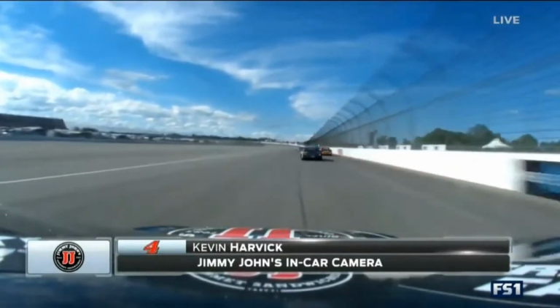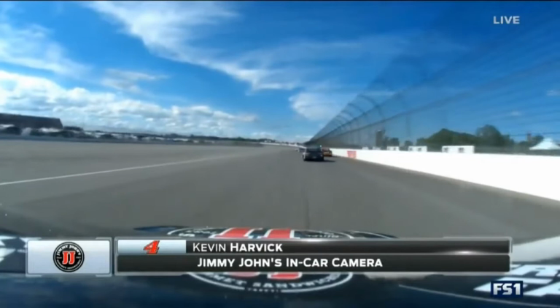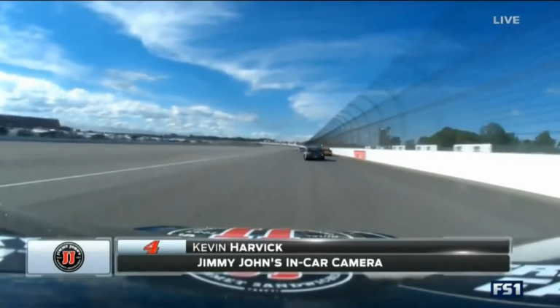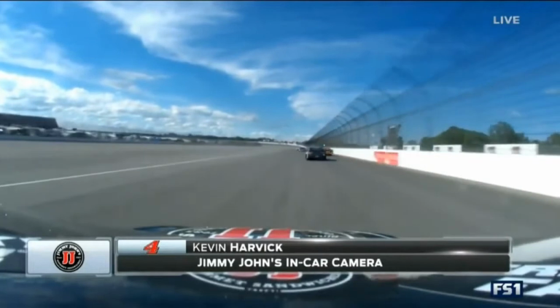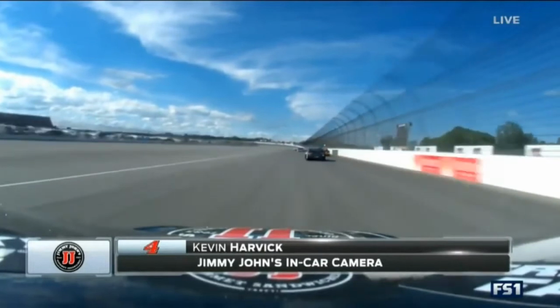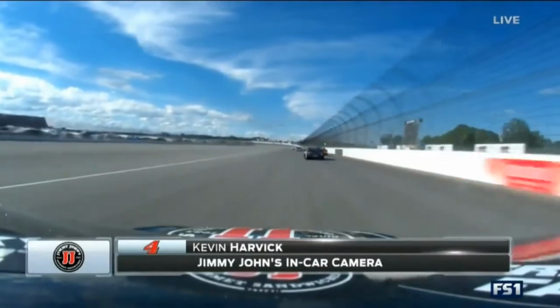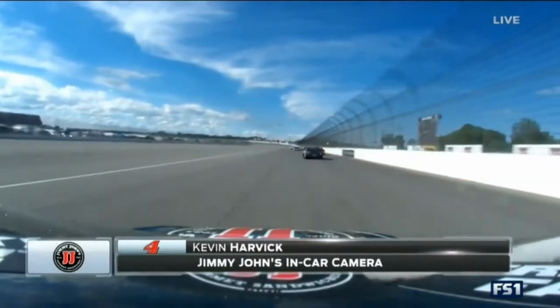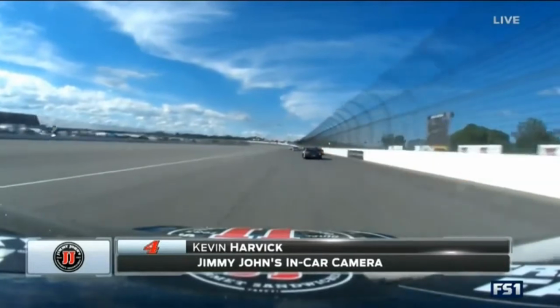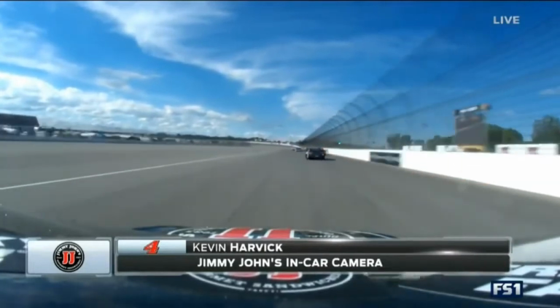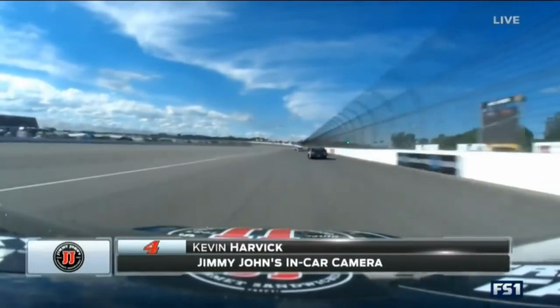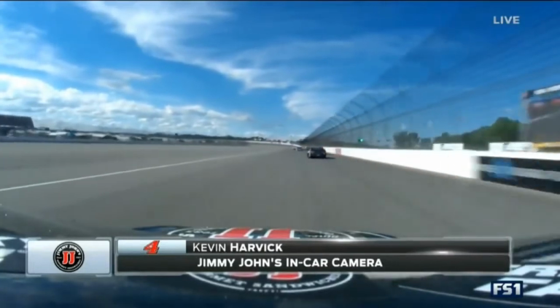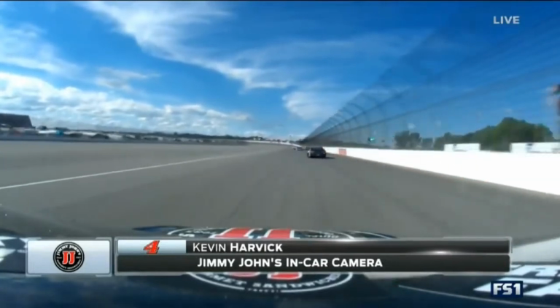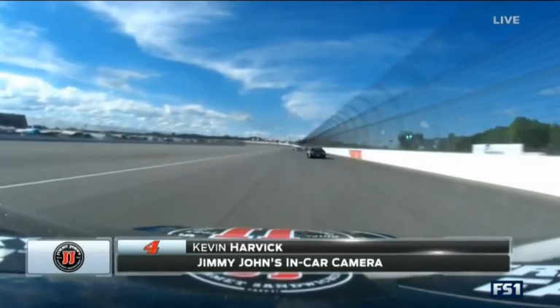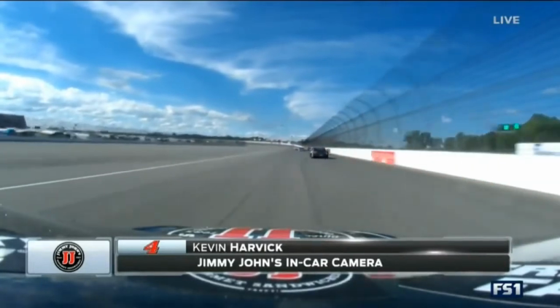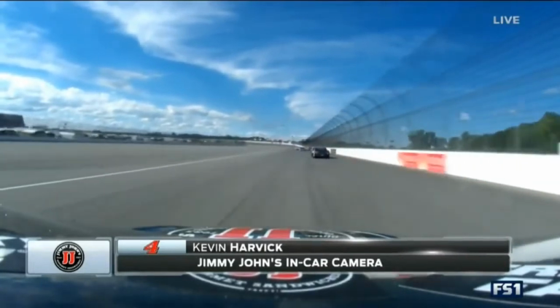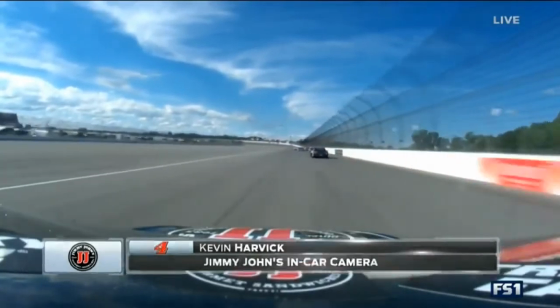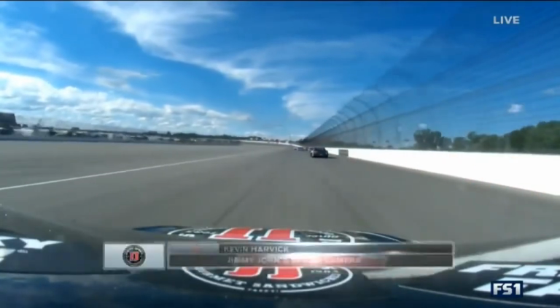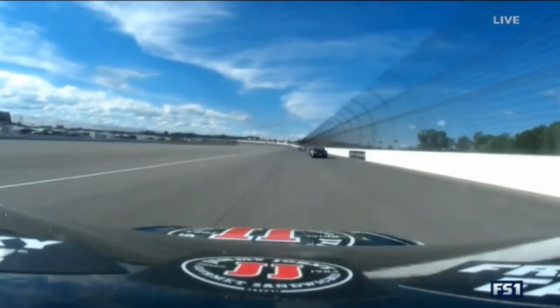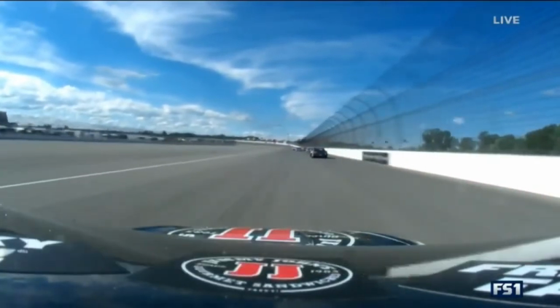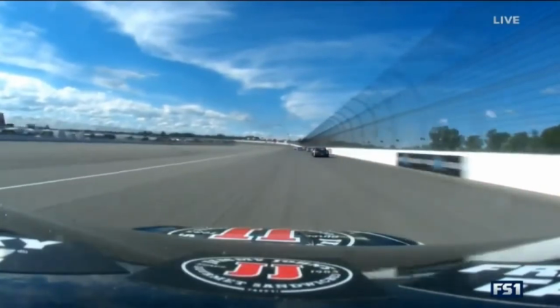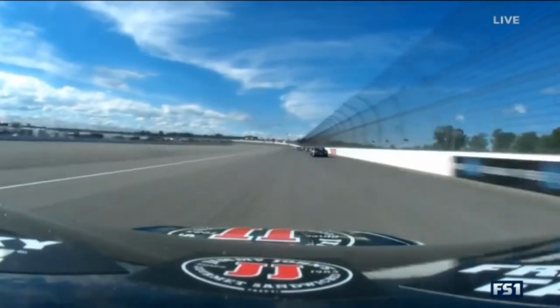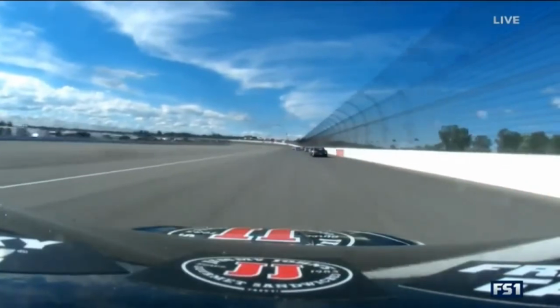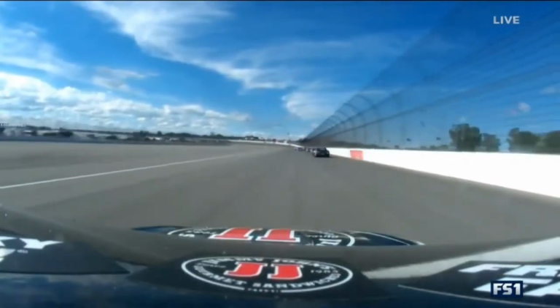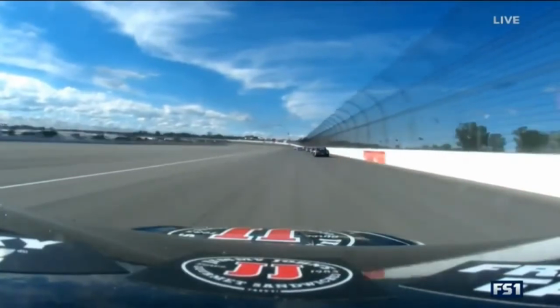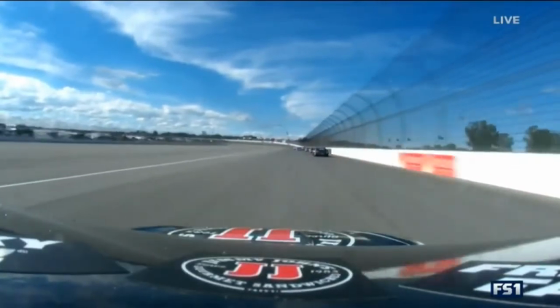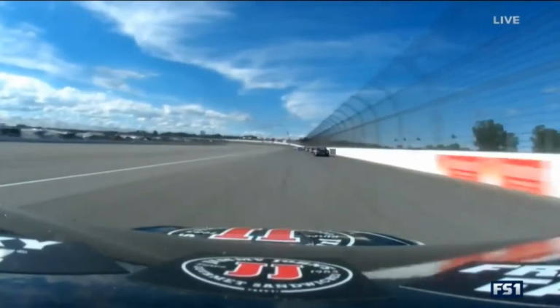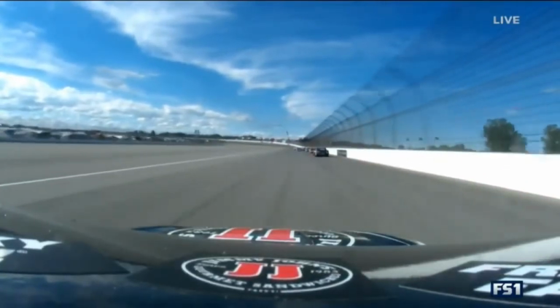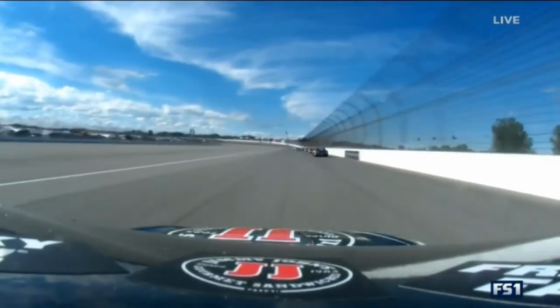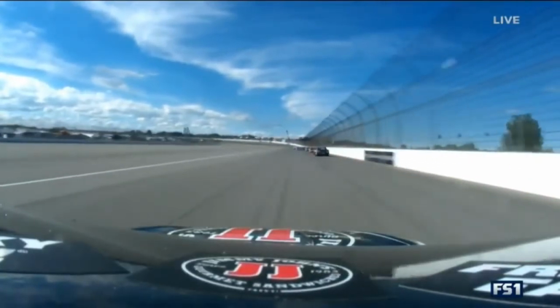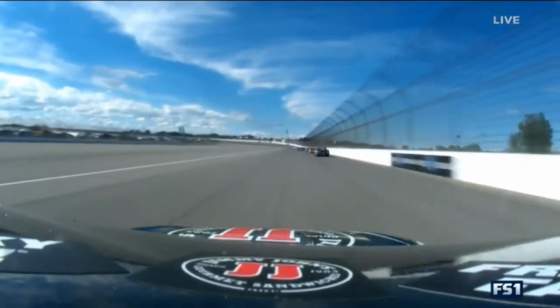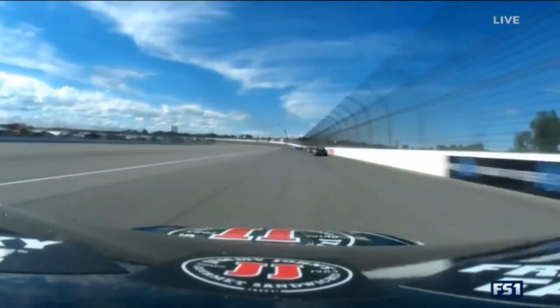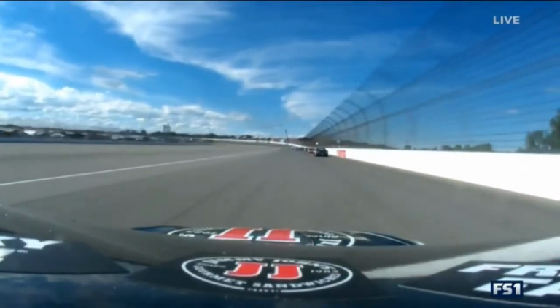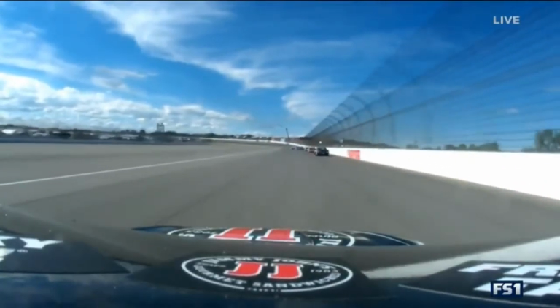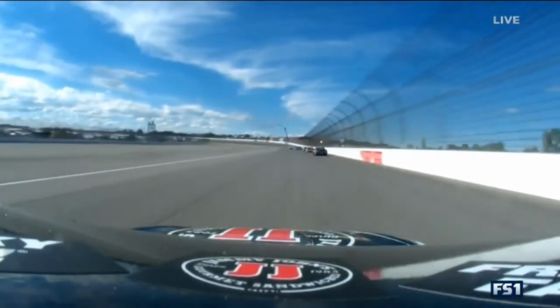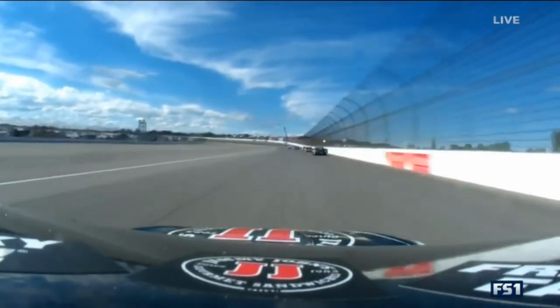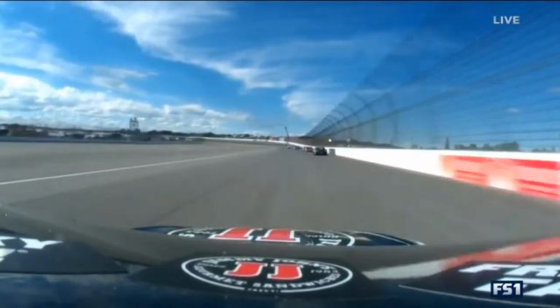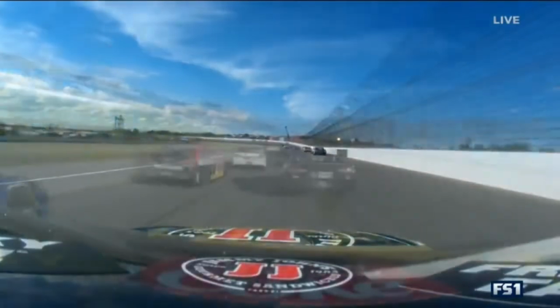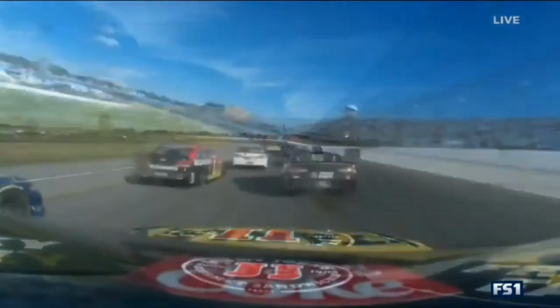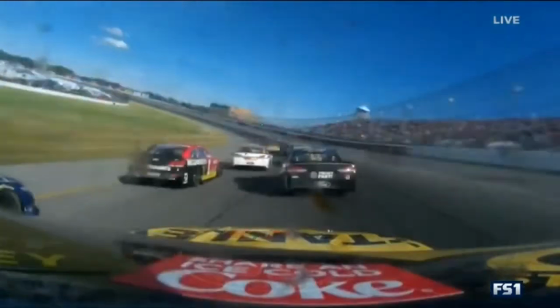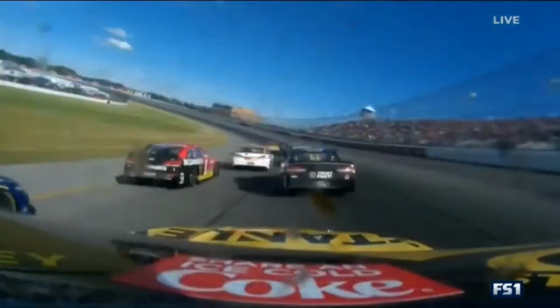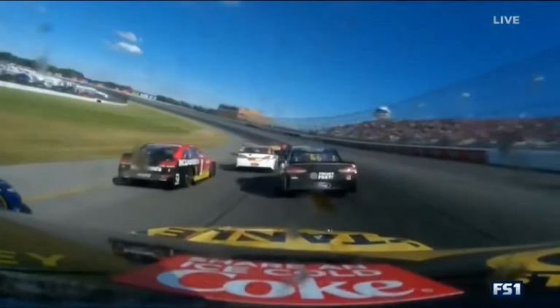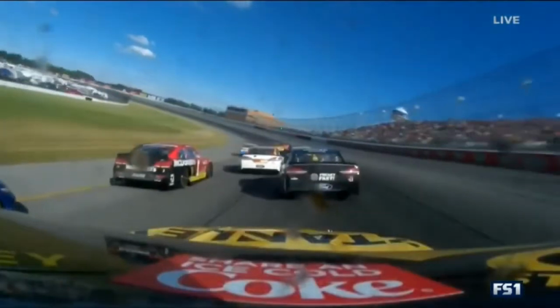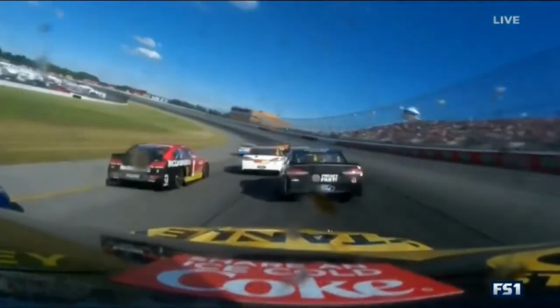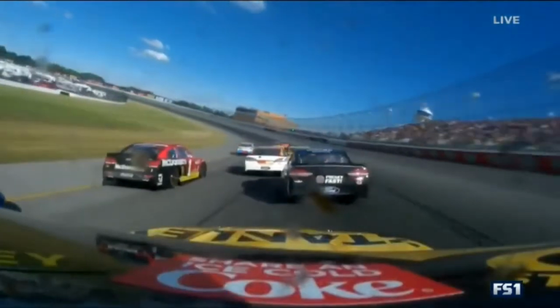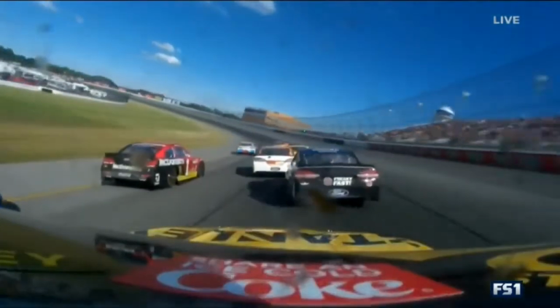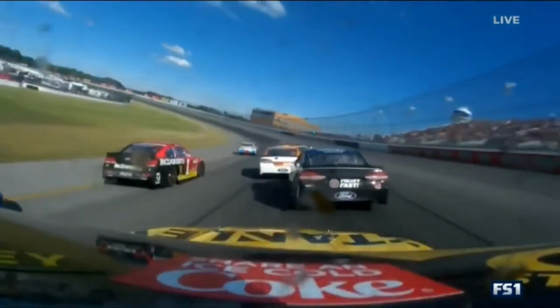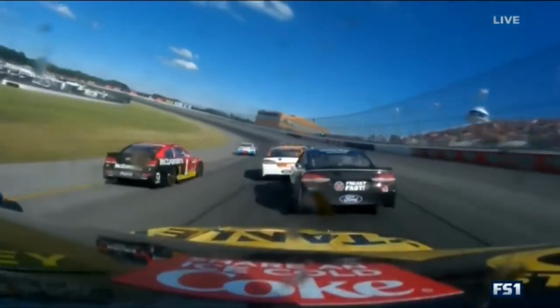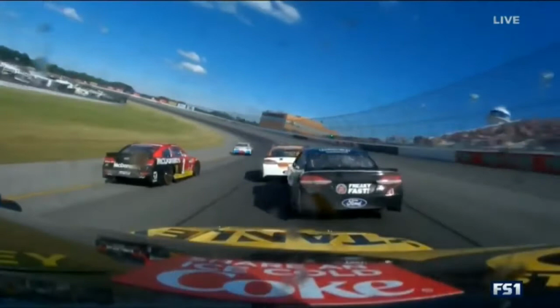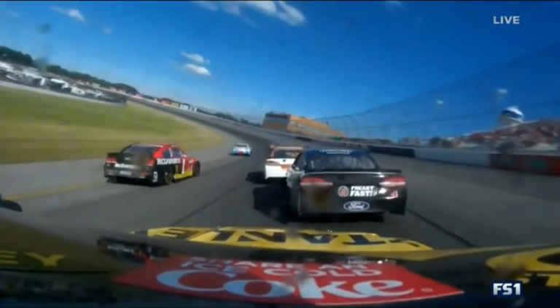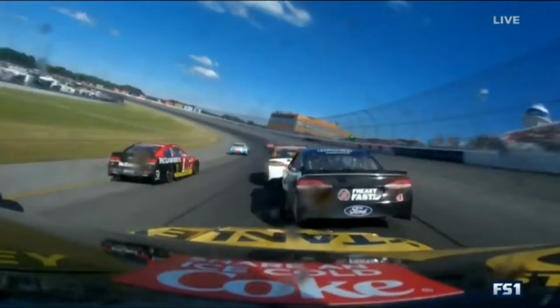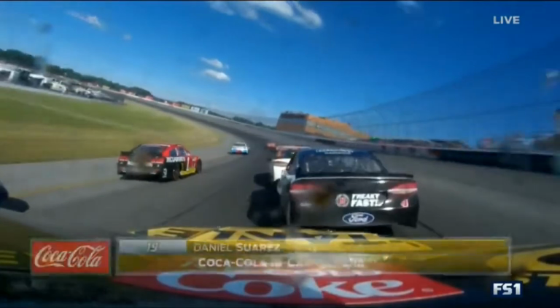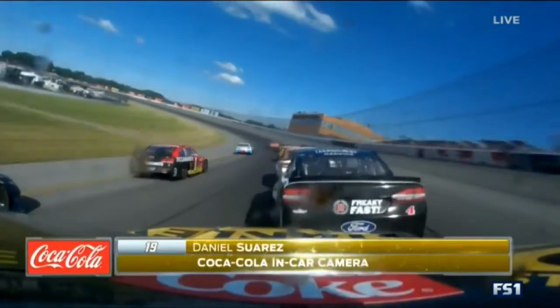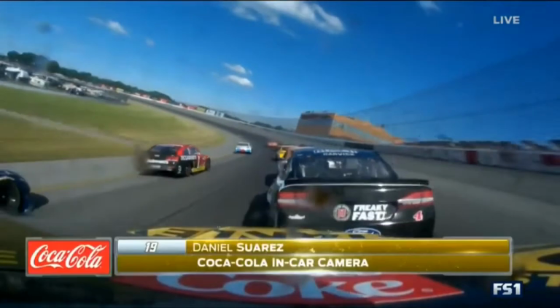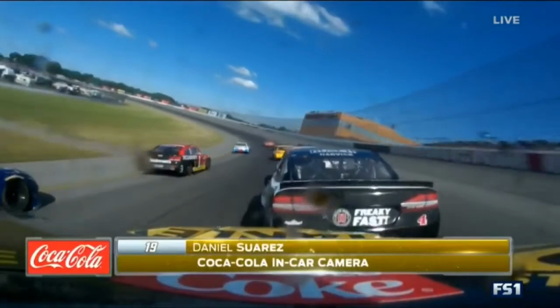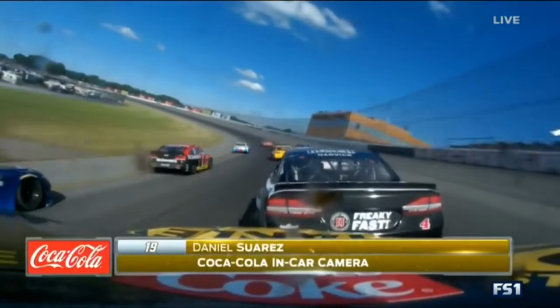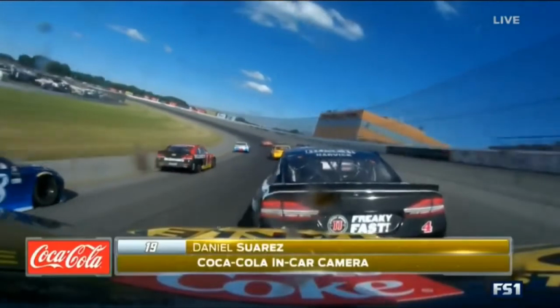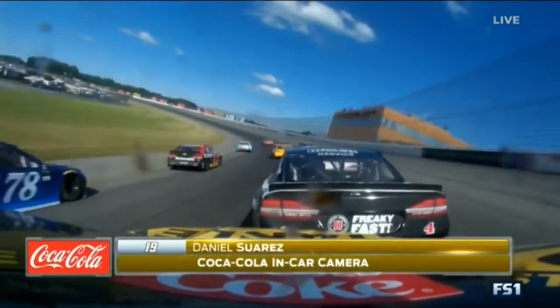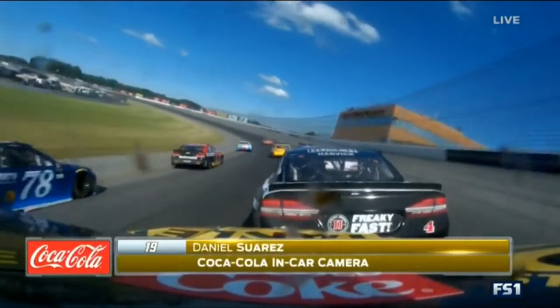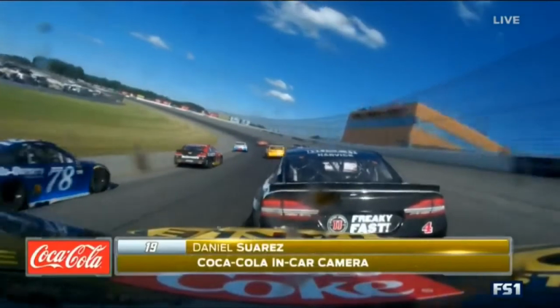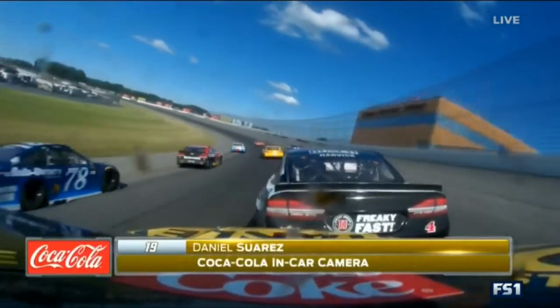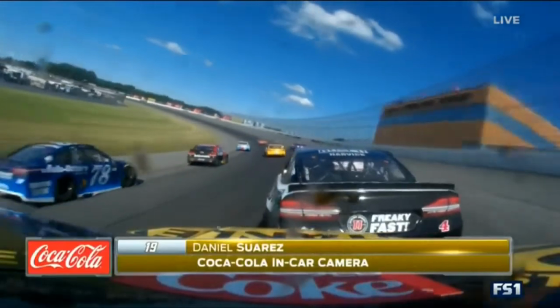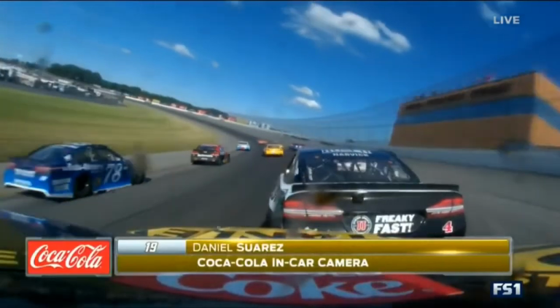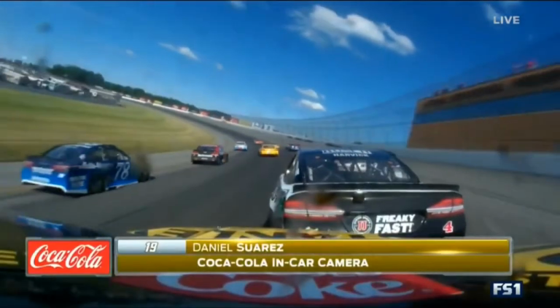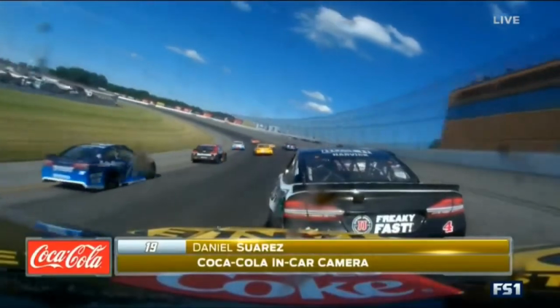Looked like the 19 sort of squeezed the 4 up into the 21. He makes contact with the outside wall — late ricochet.